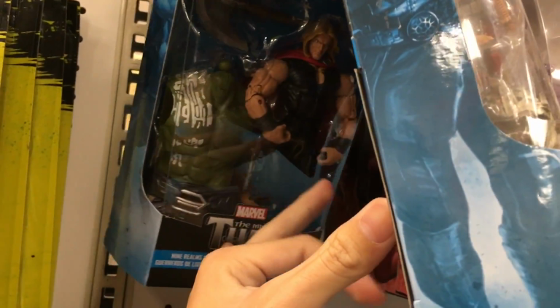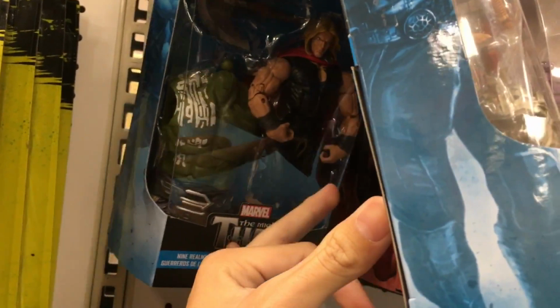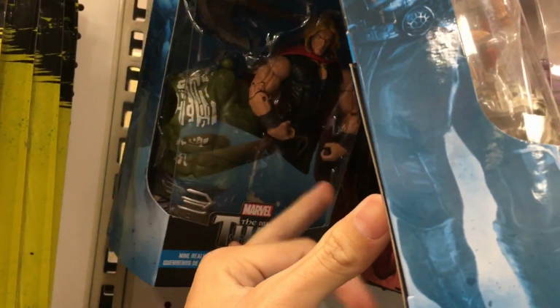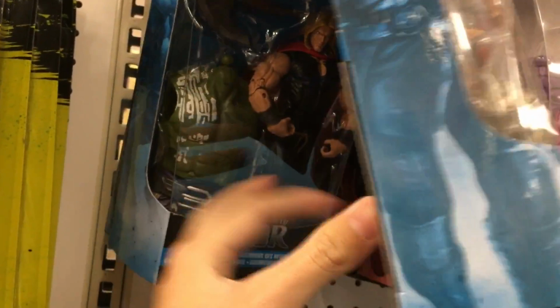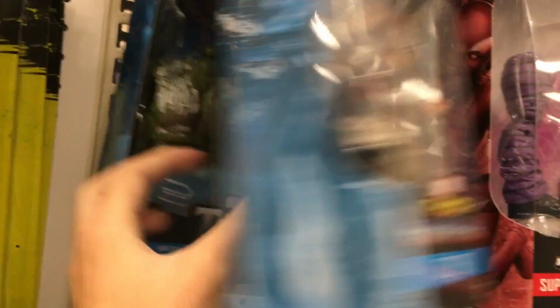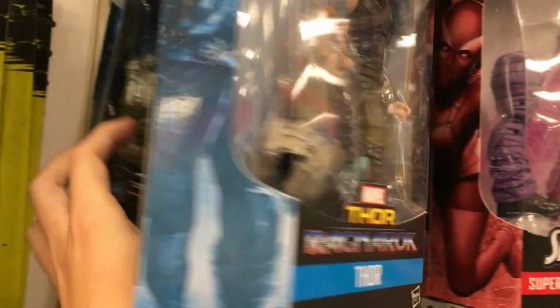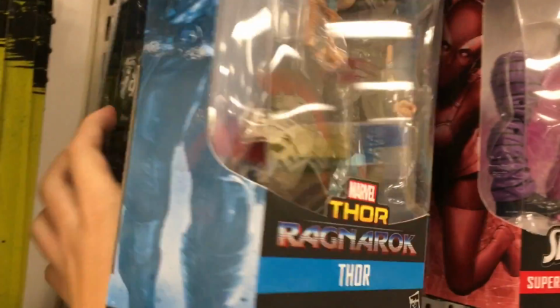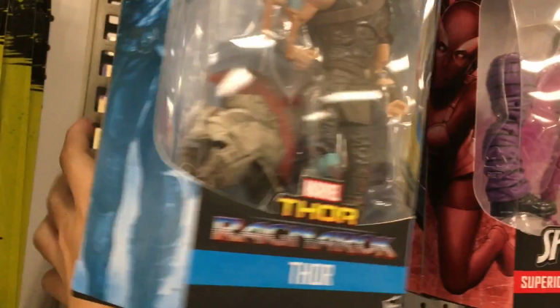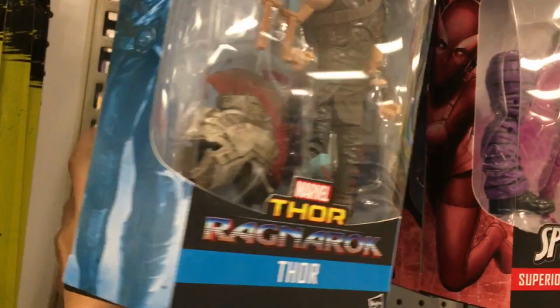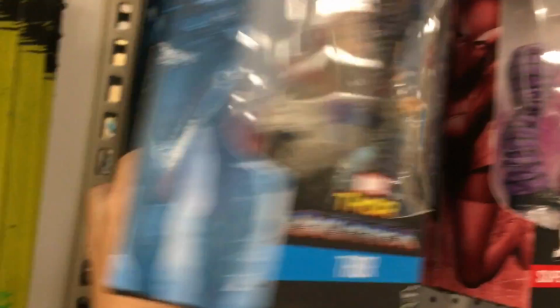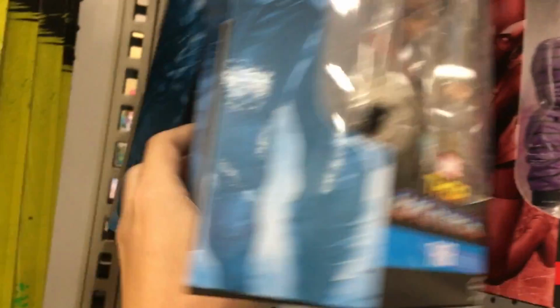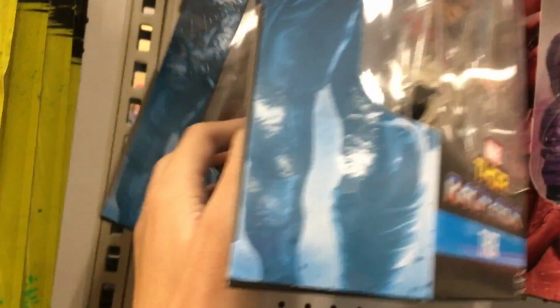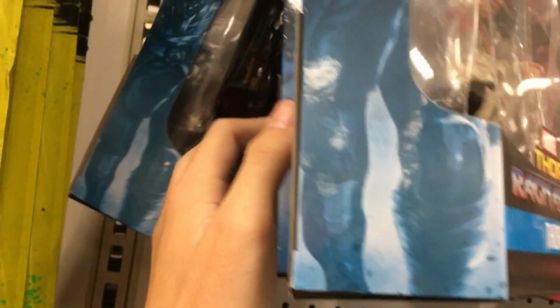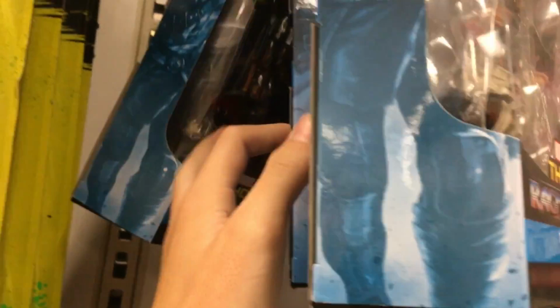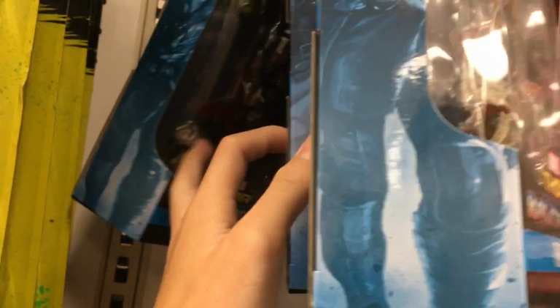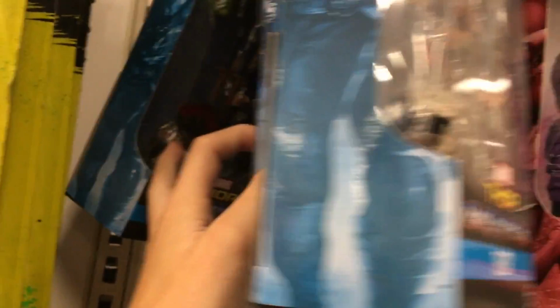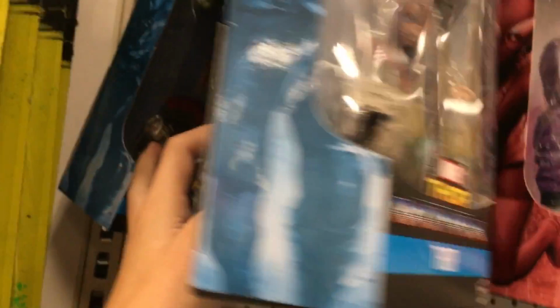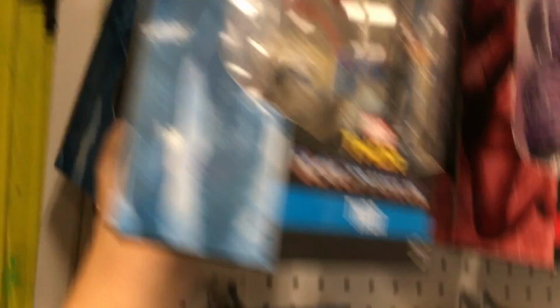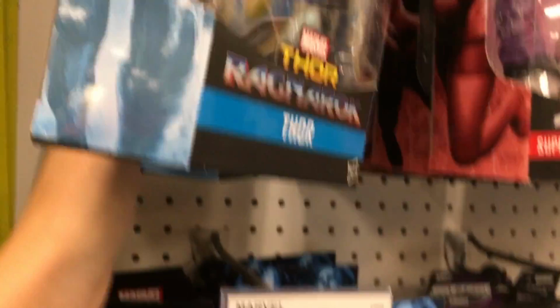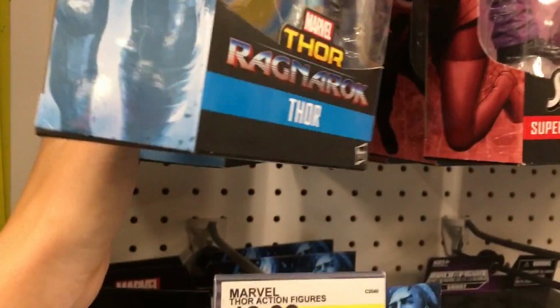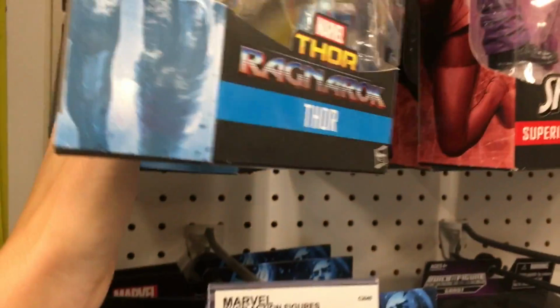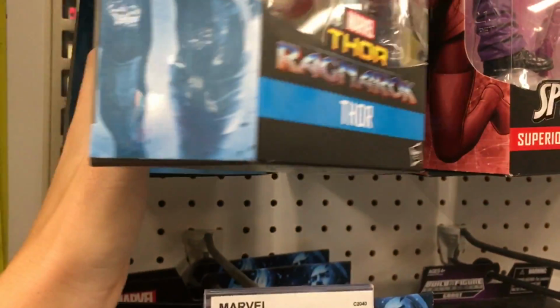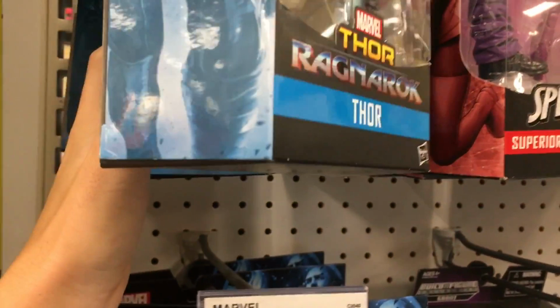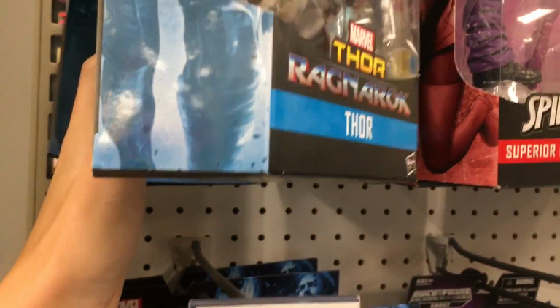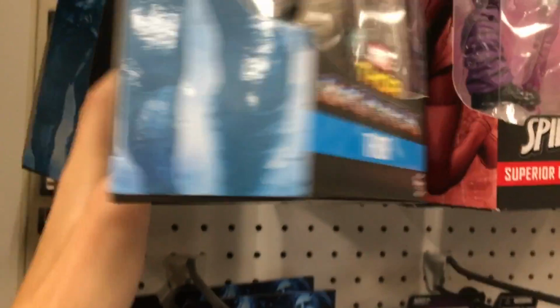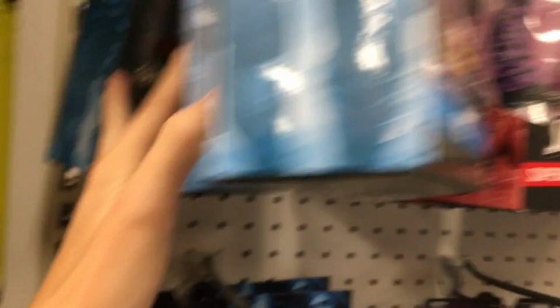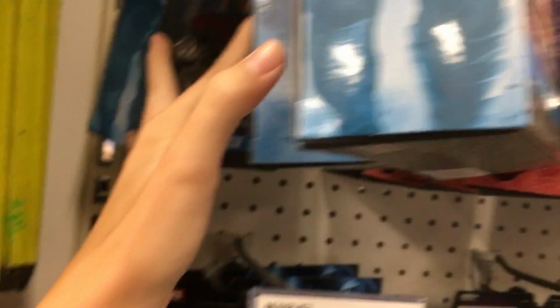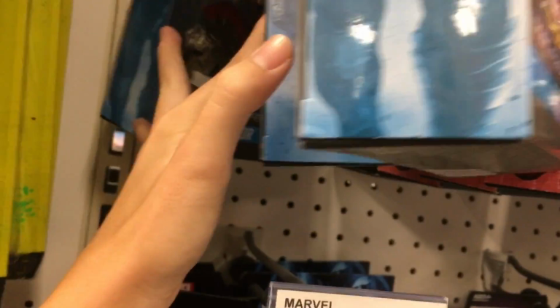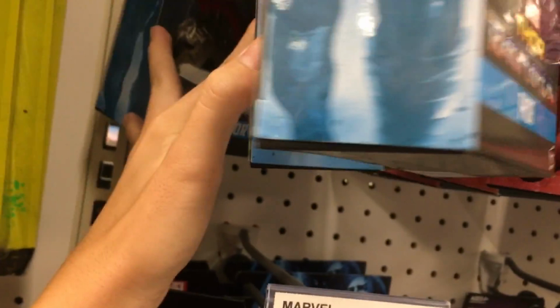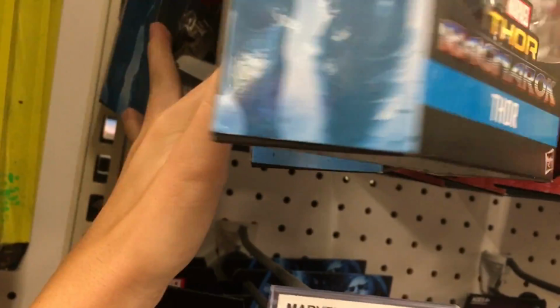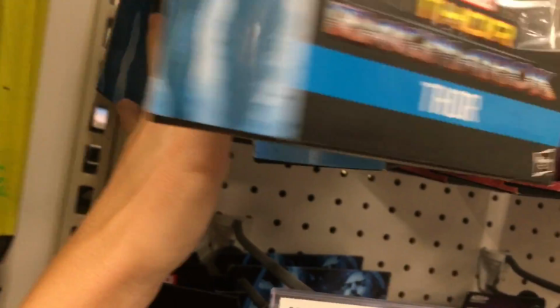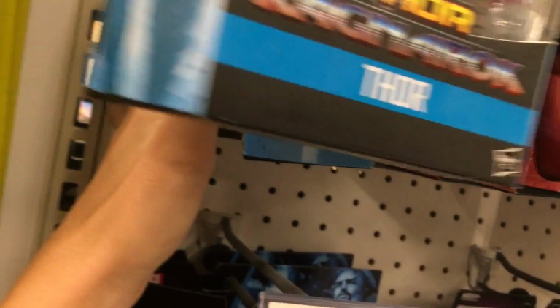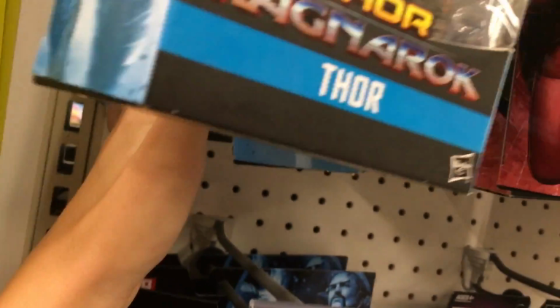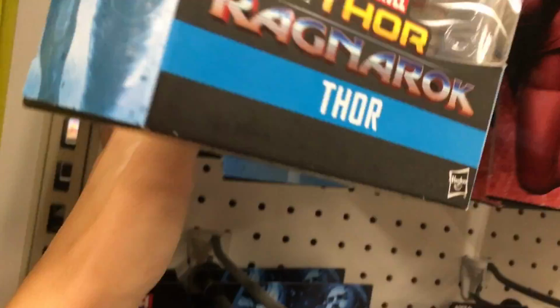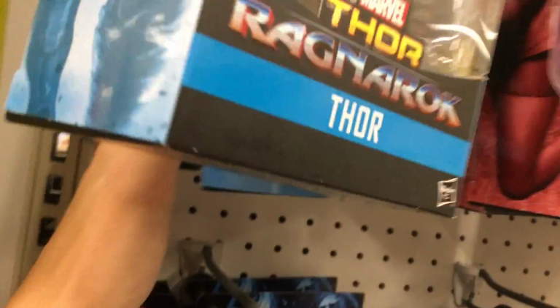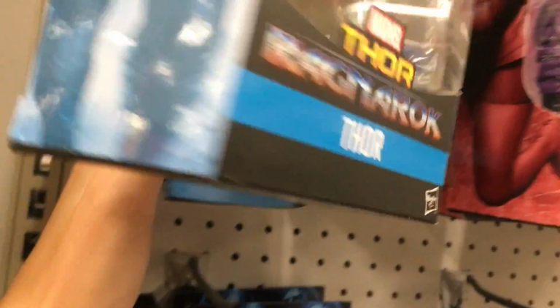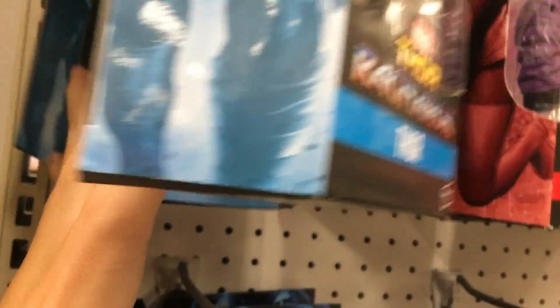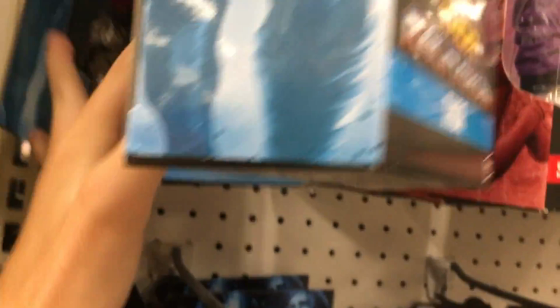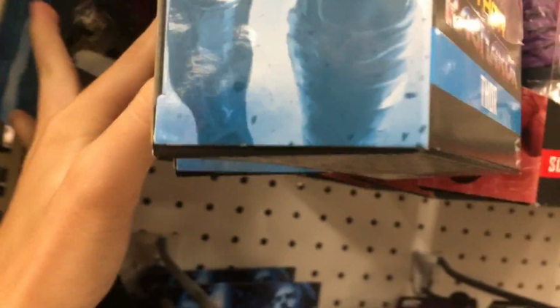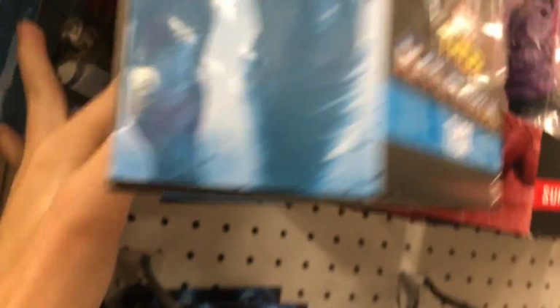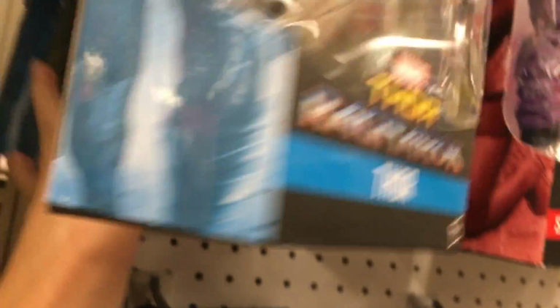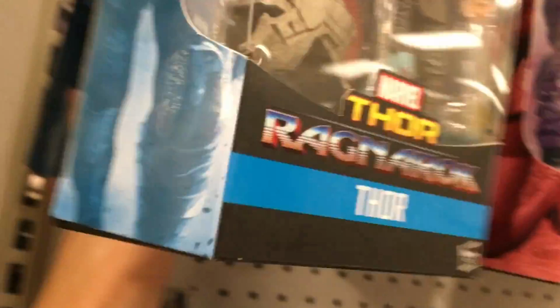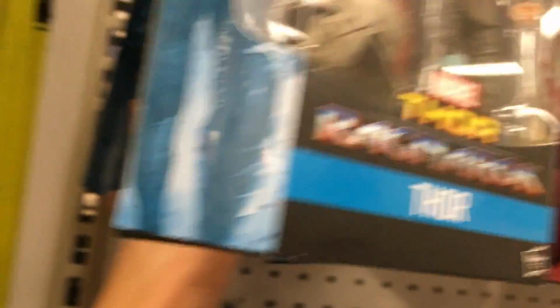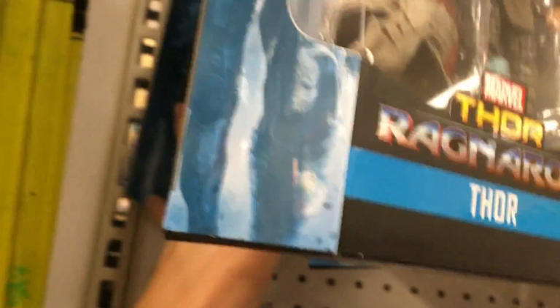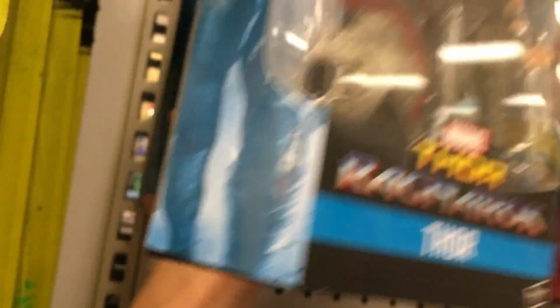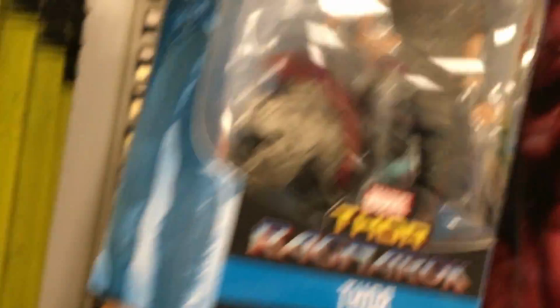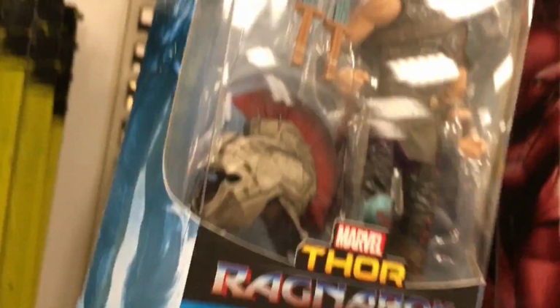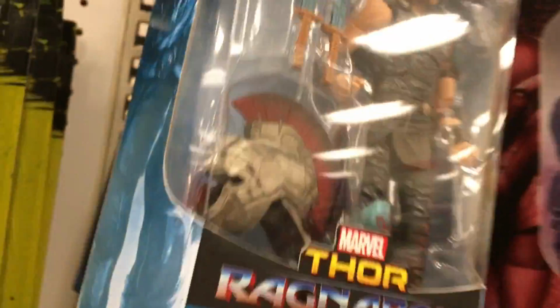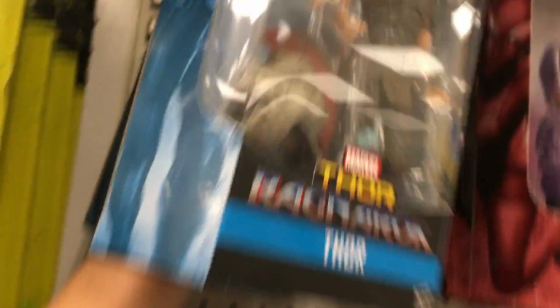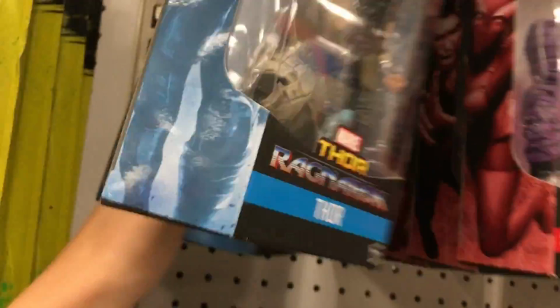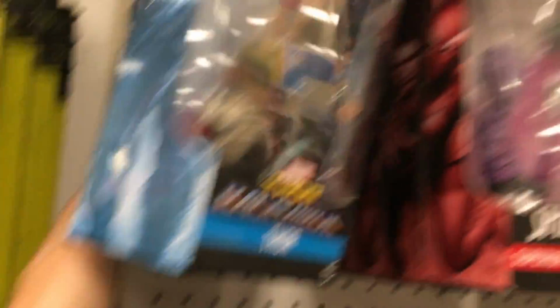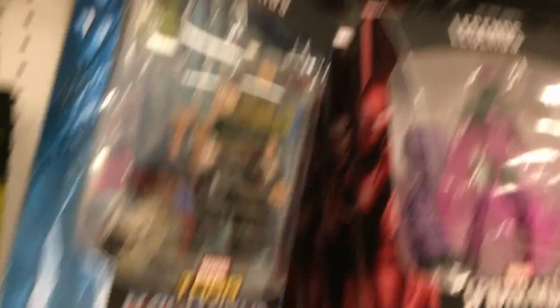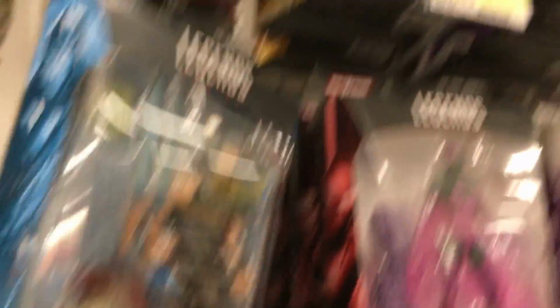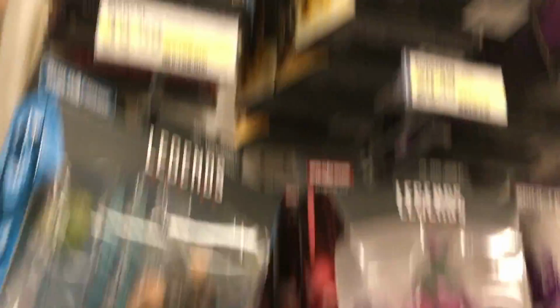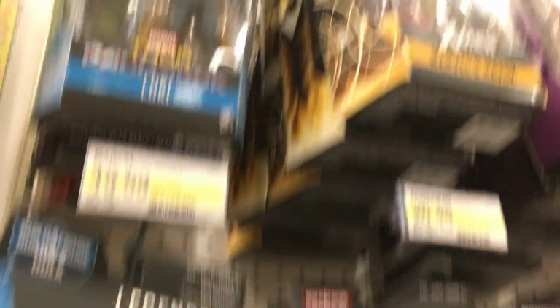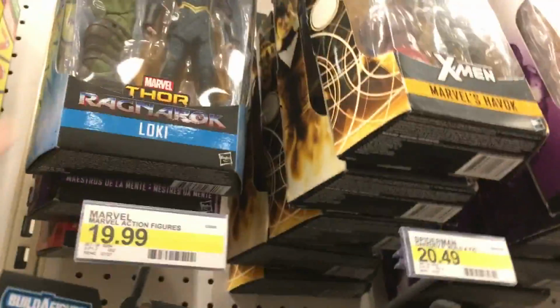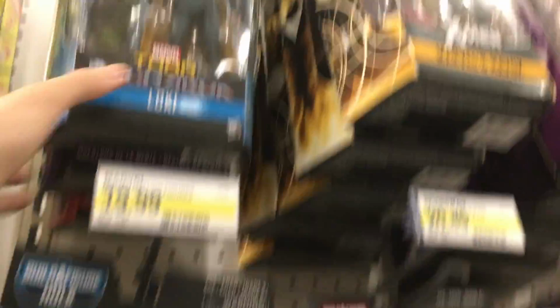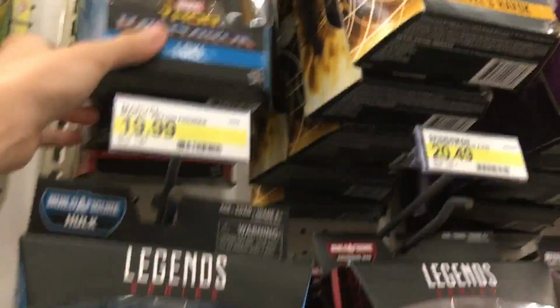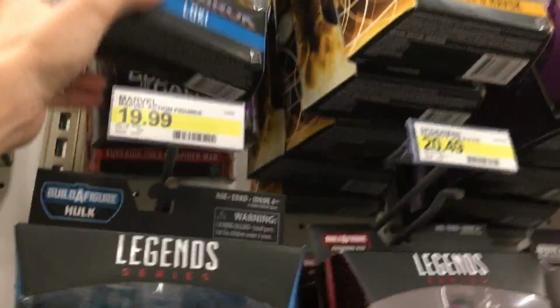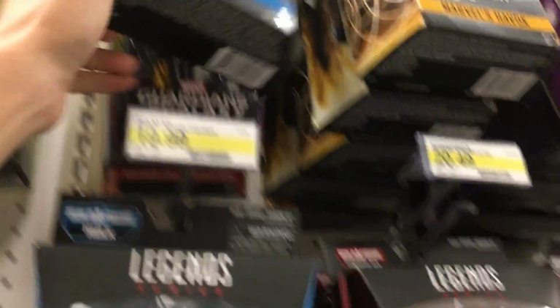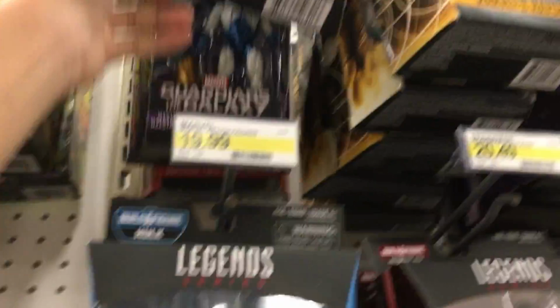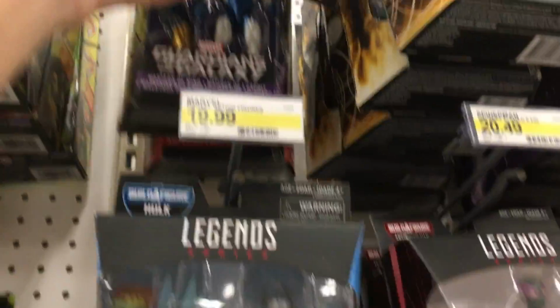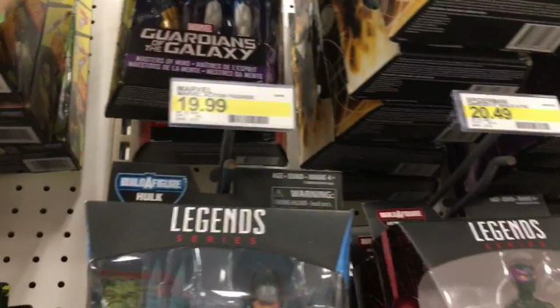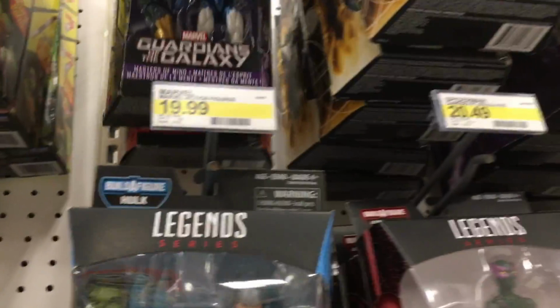They have the movie Thor. And they have Loki.